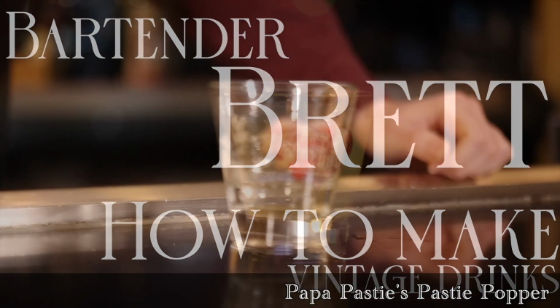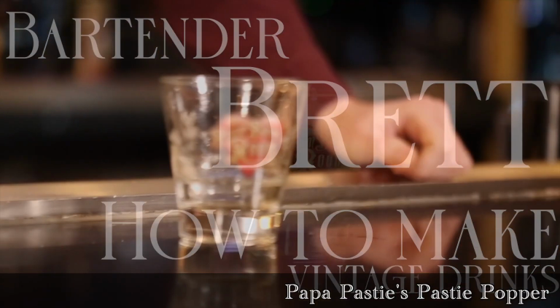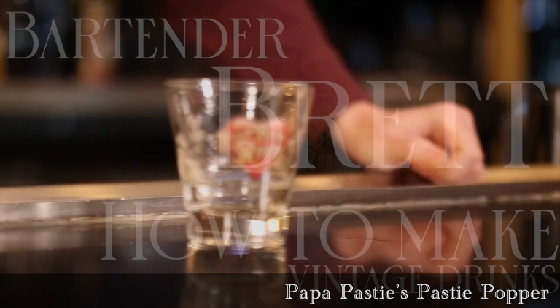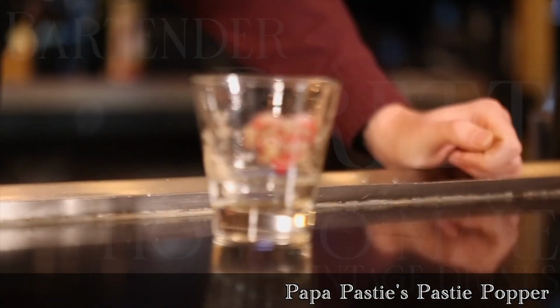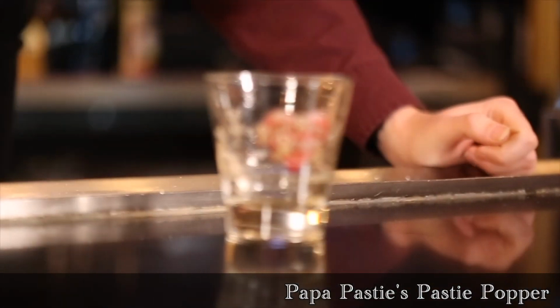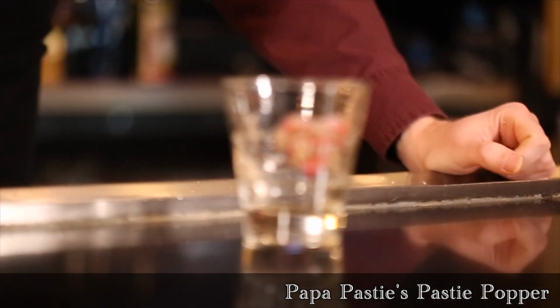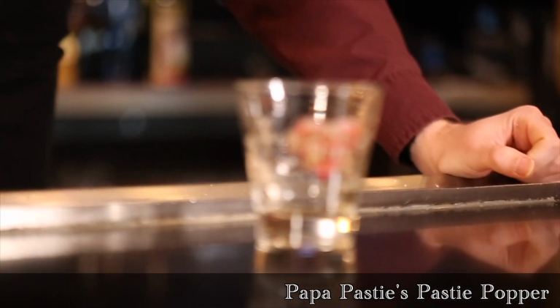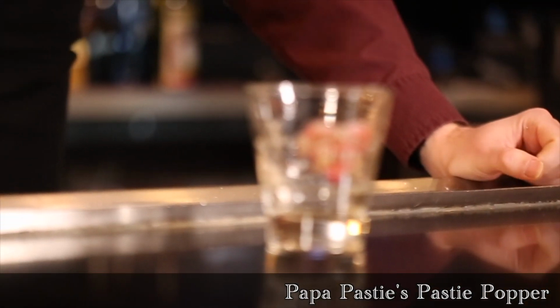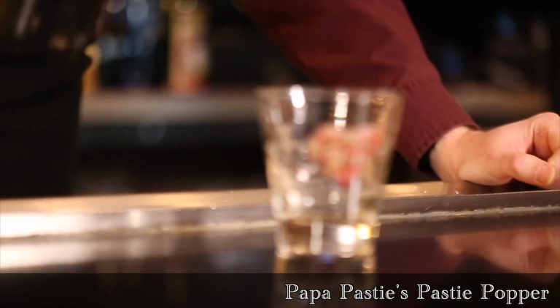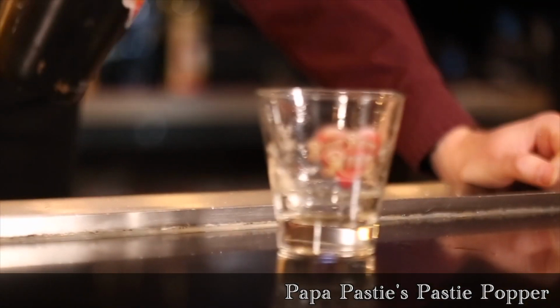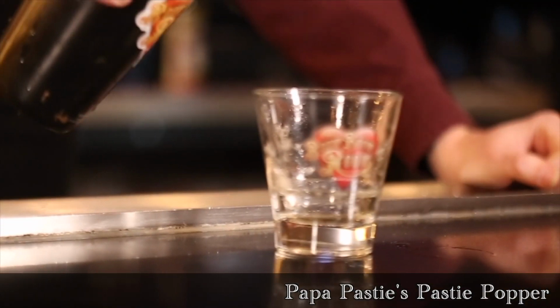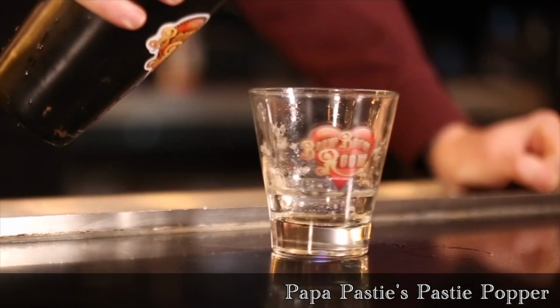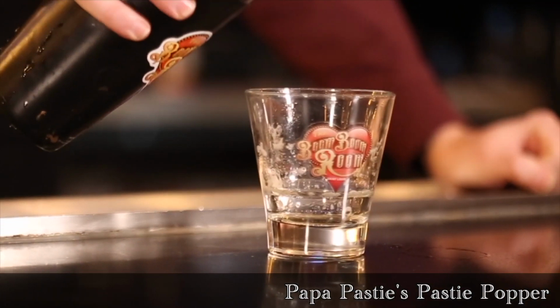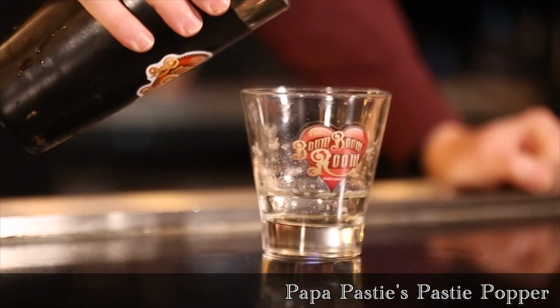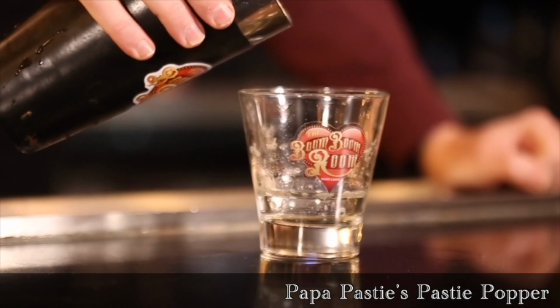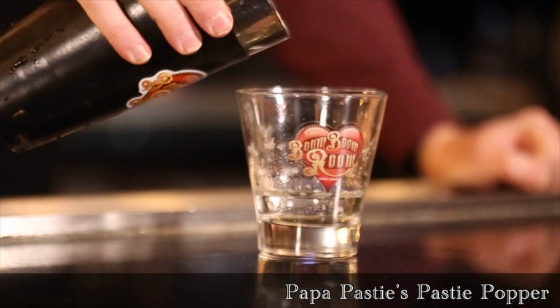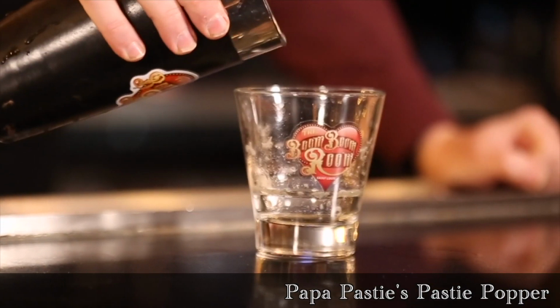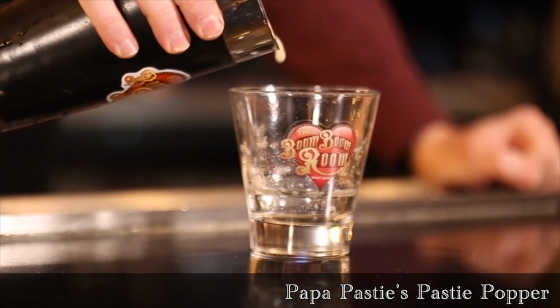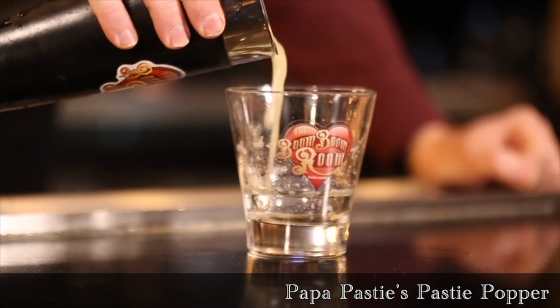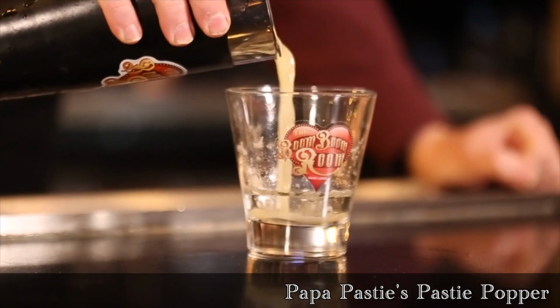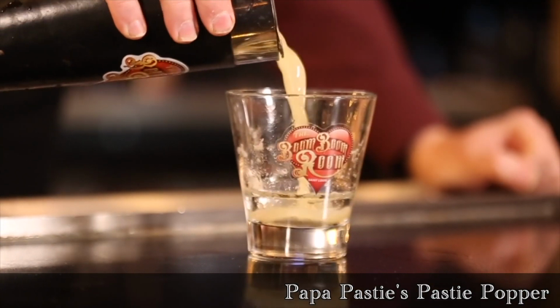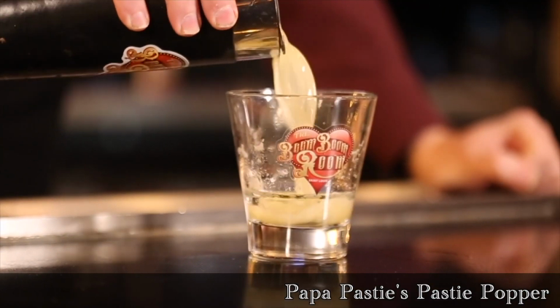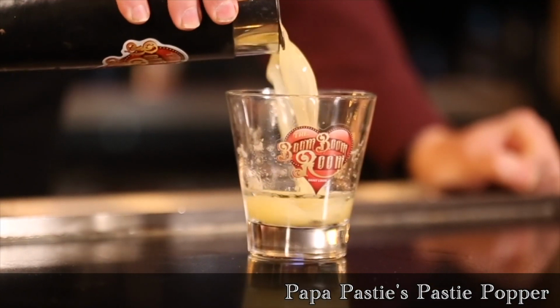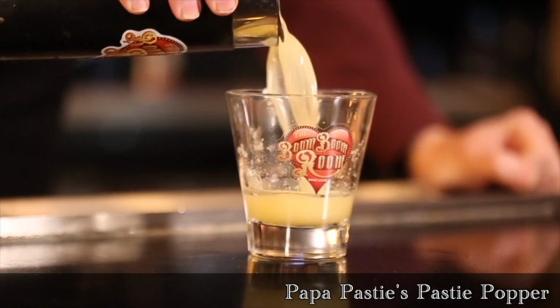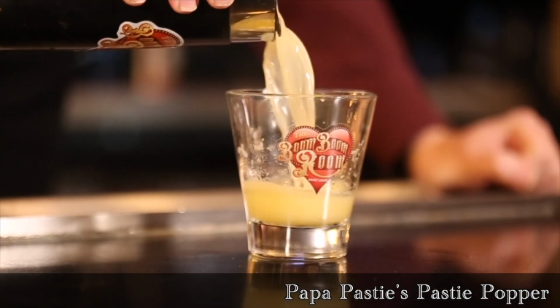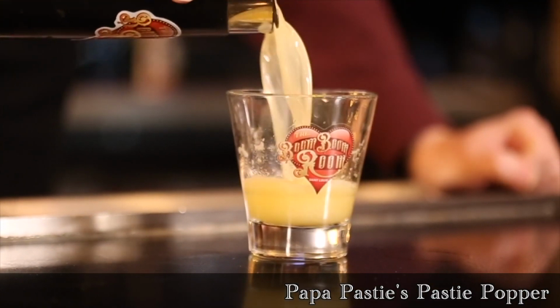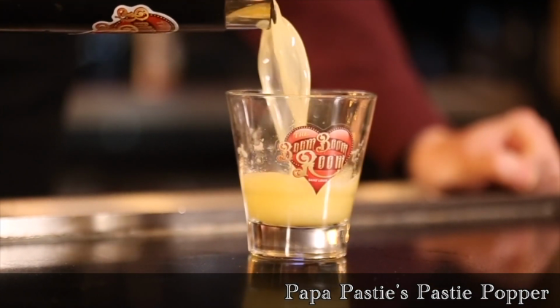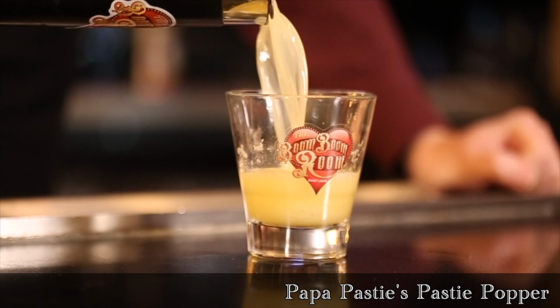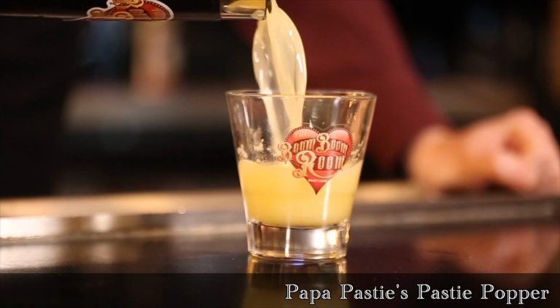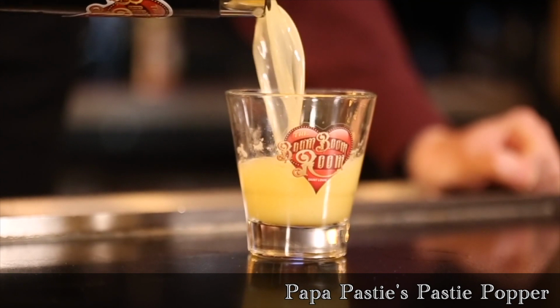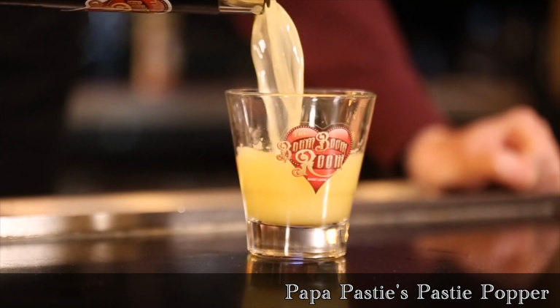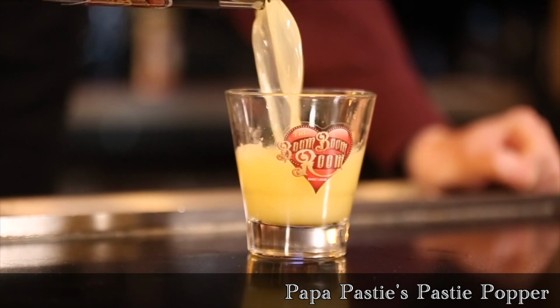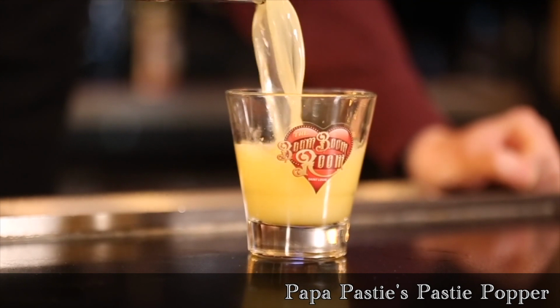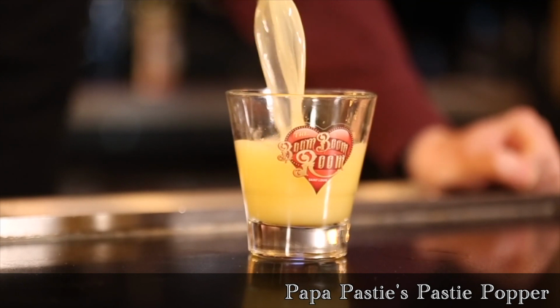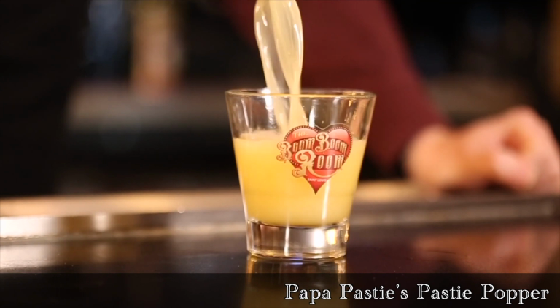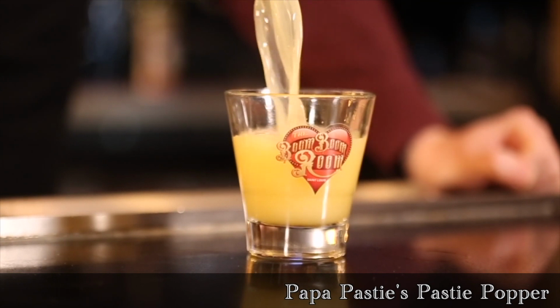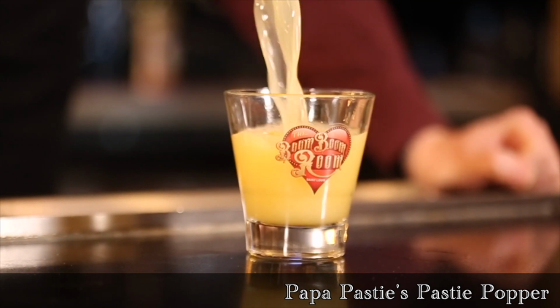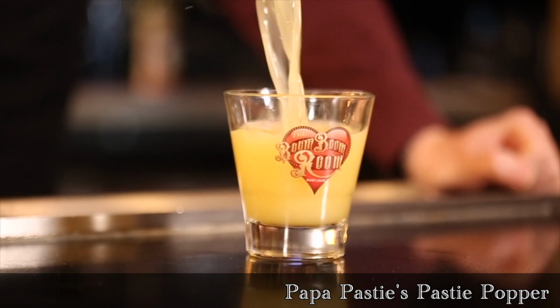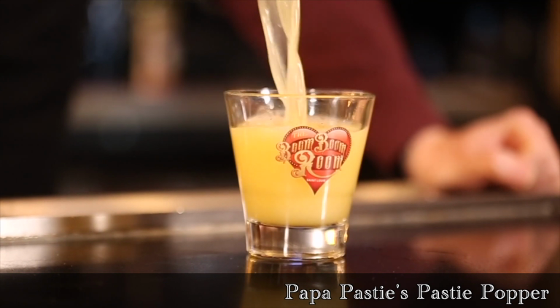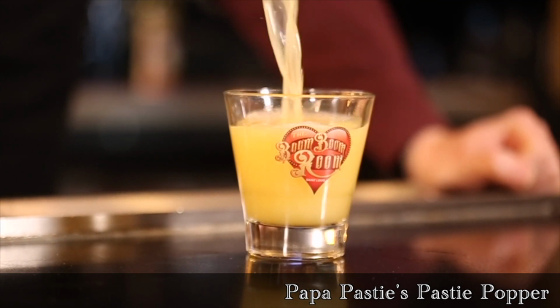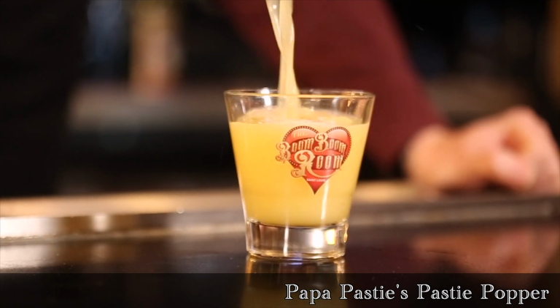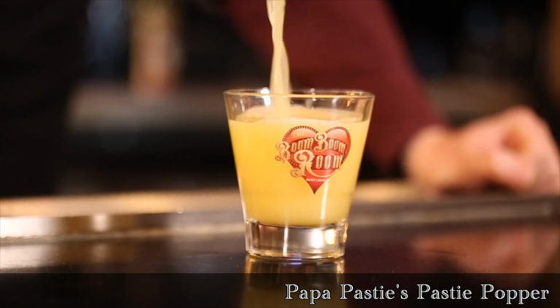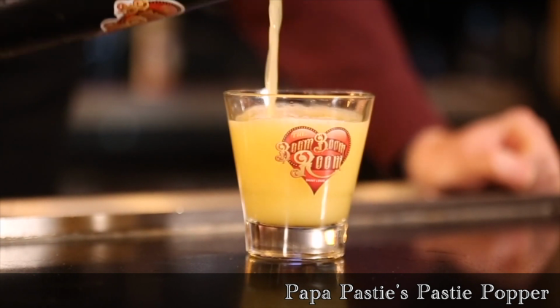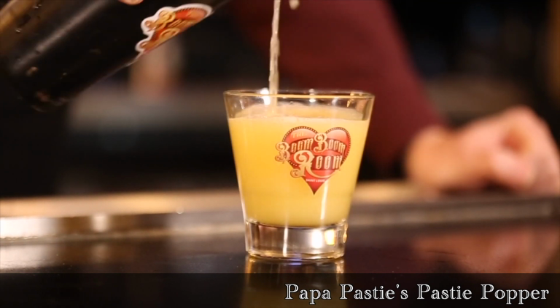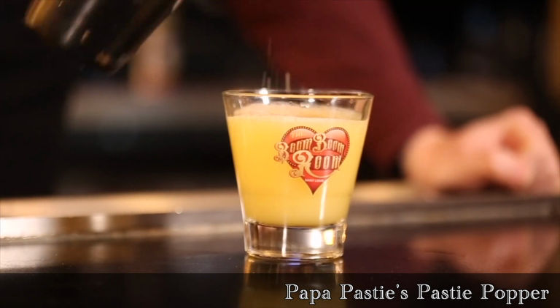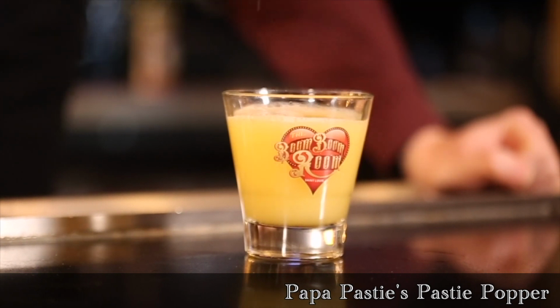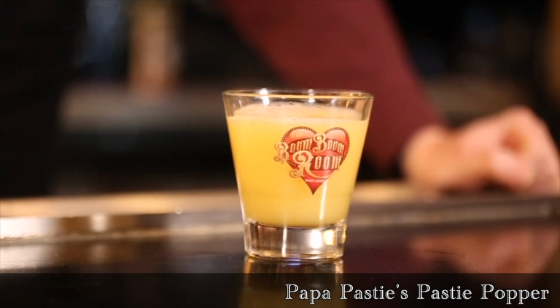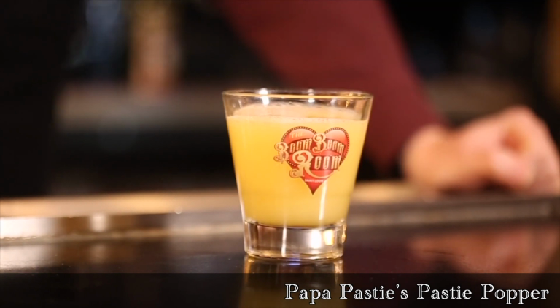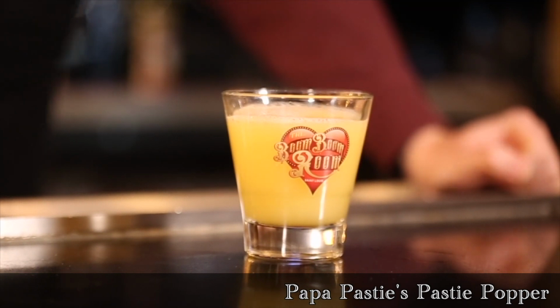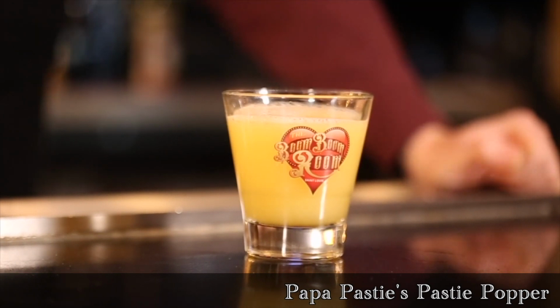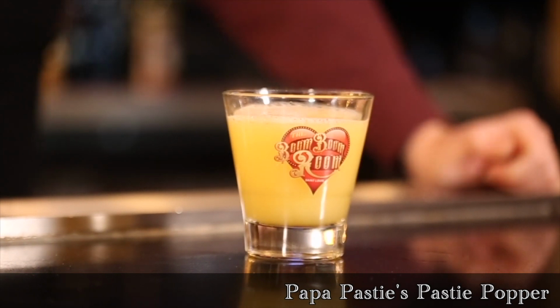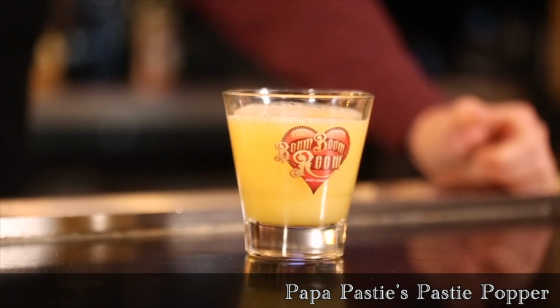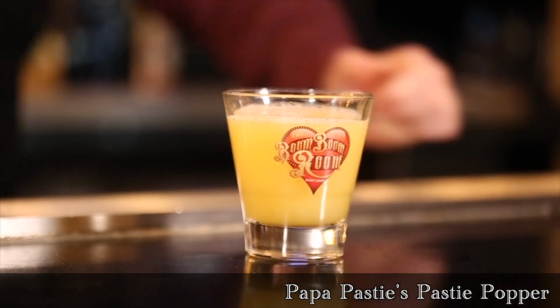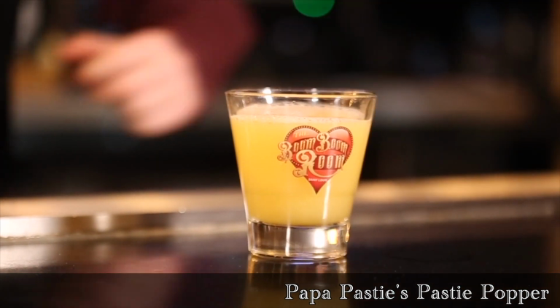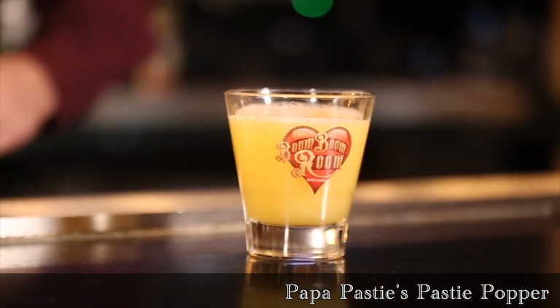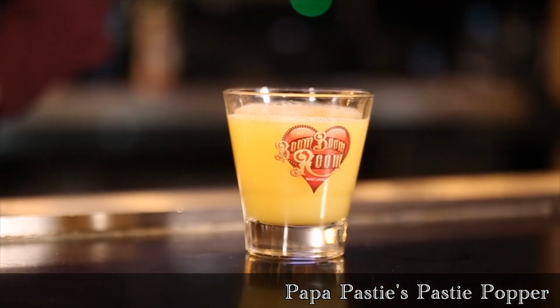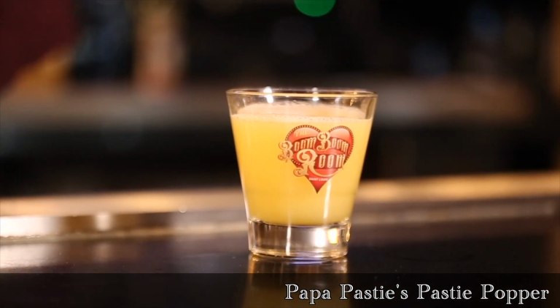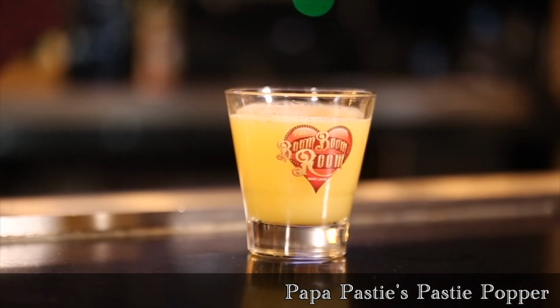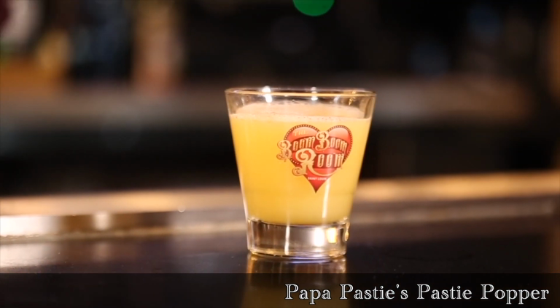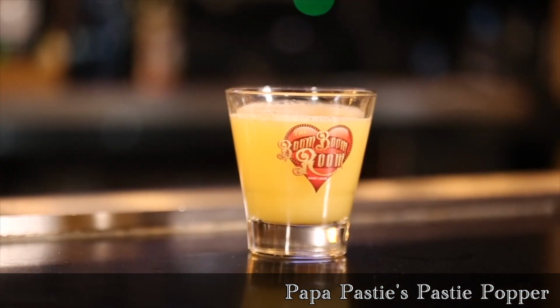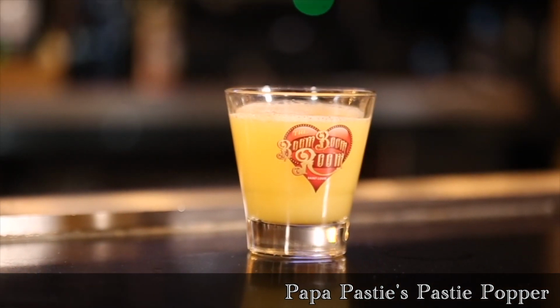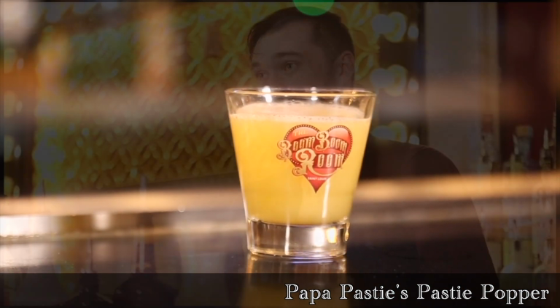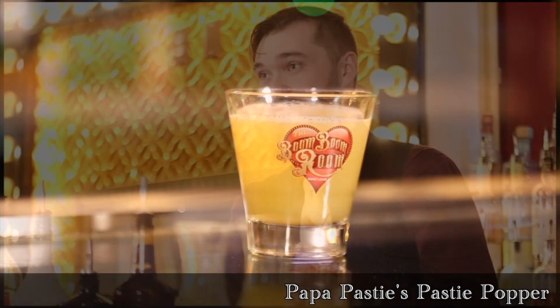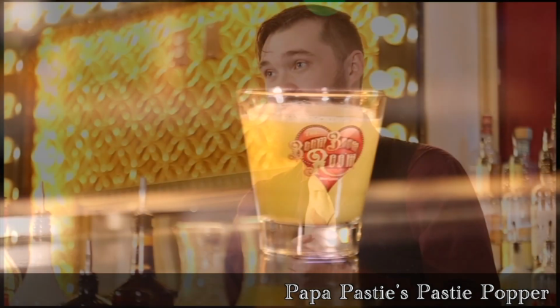Papa Pasty's Pasty Popper — a little bit of a tongue twister there. We did that for fun. I love to watch people get a little bit drunk and try to say that. Quite amusing.